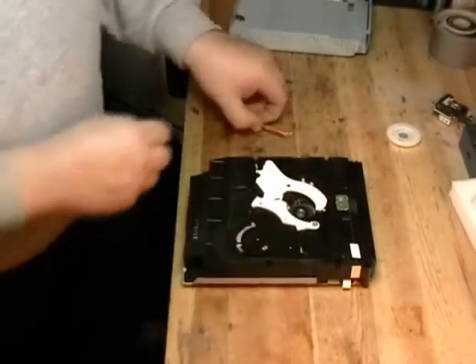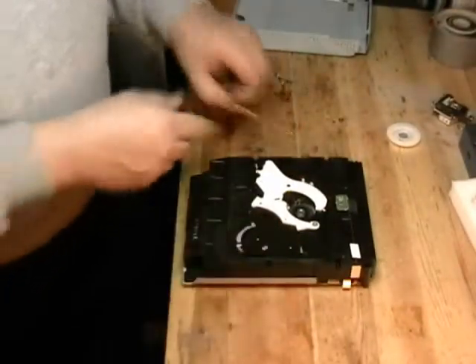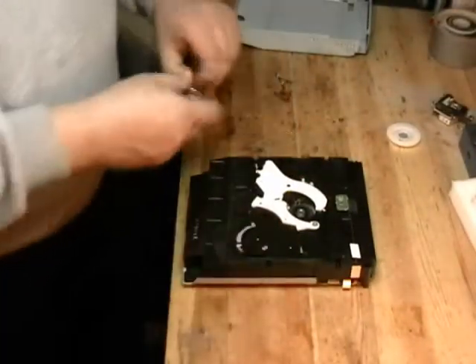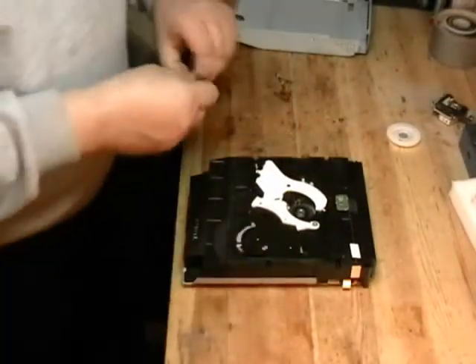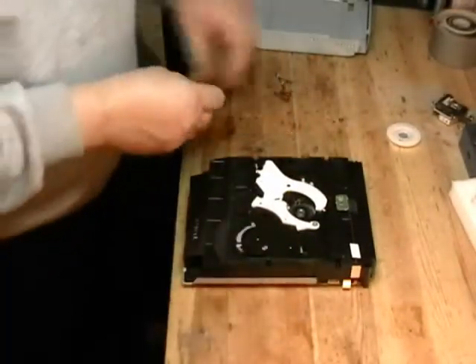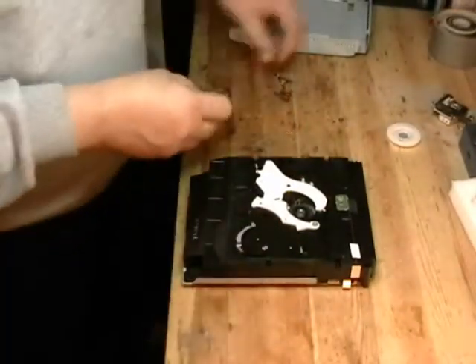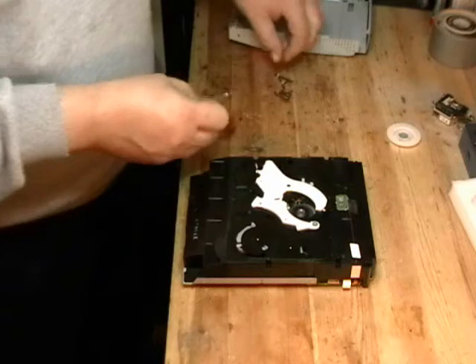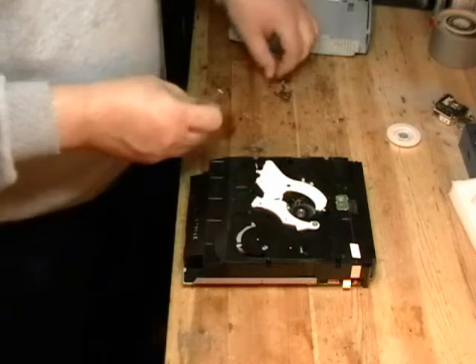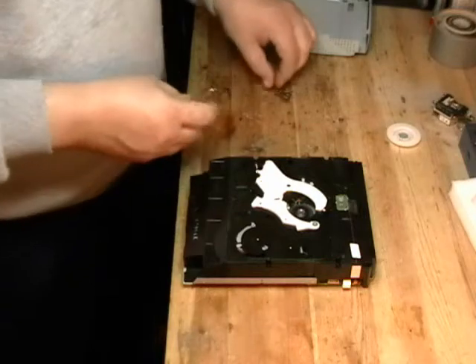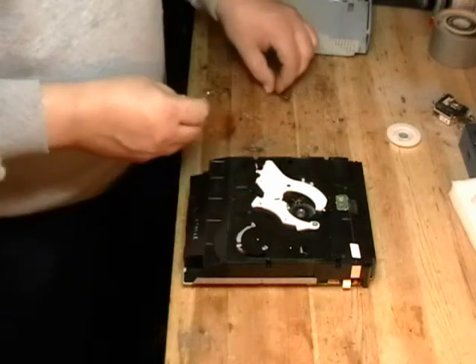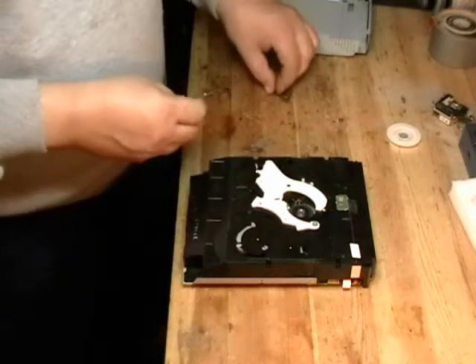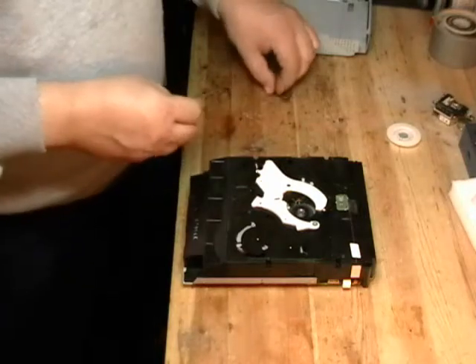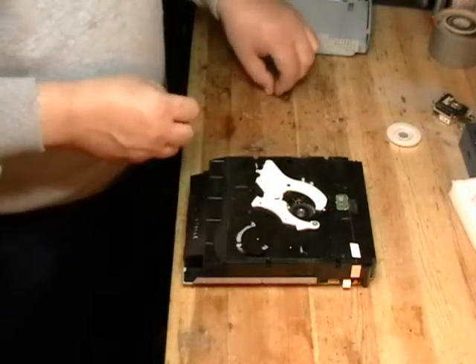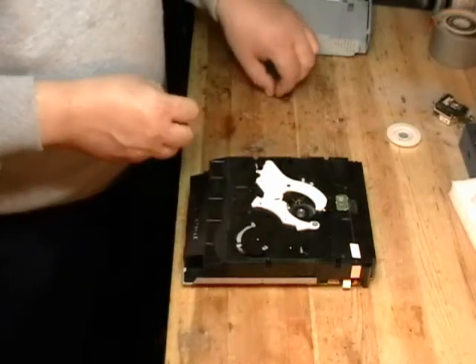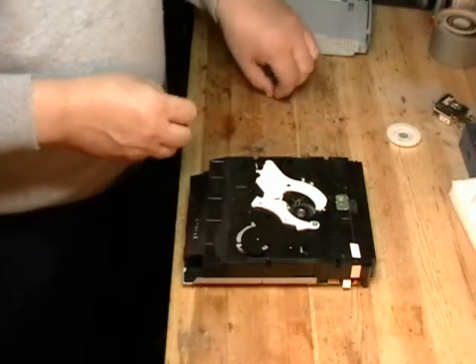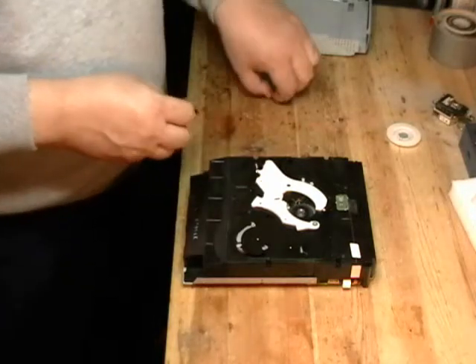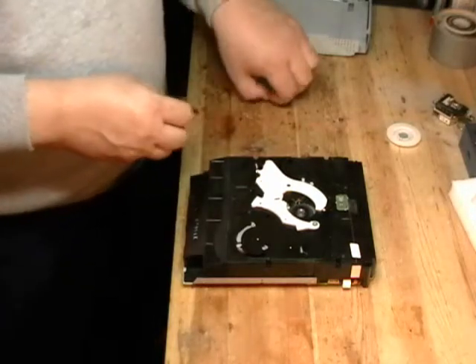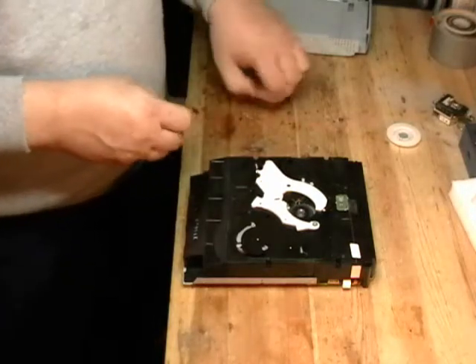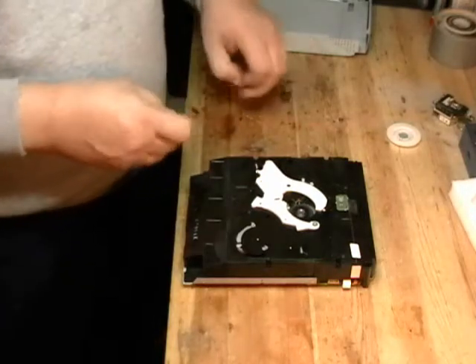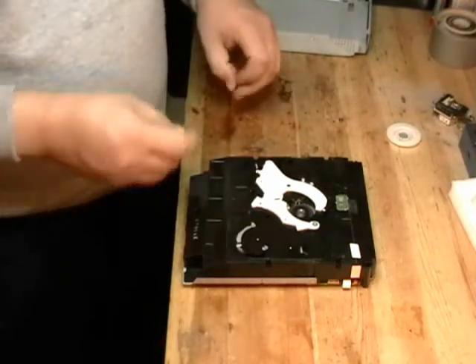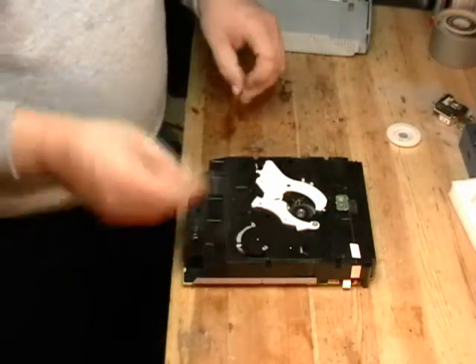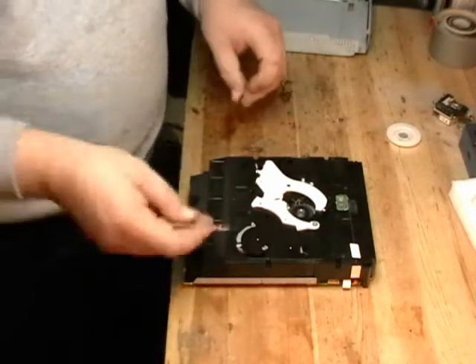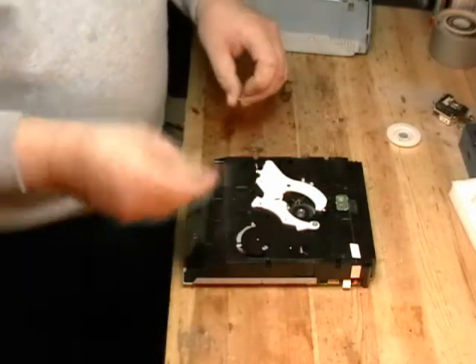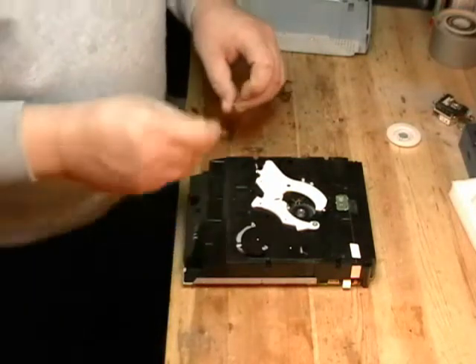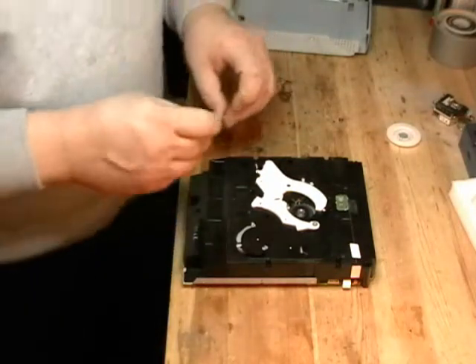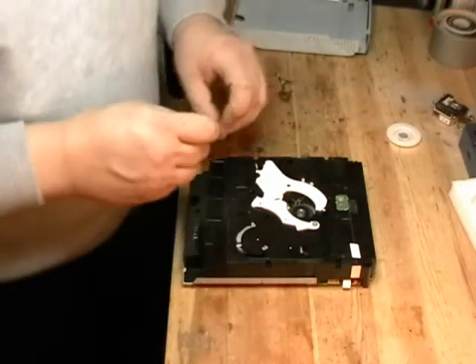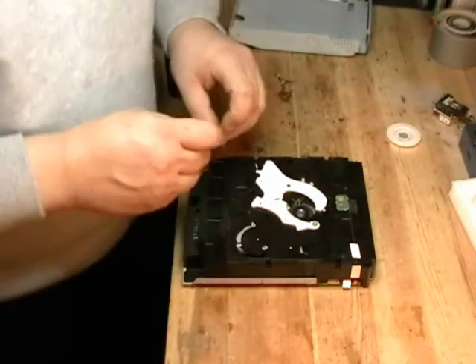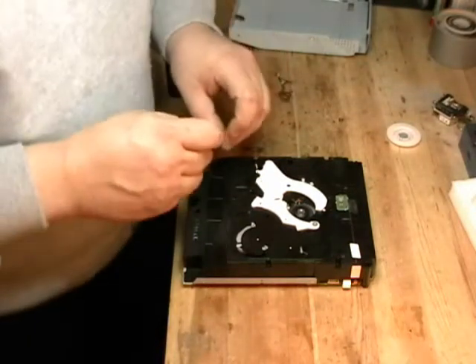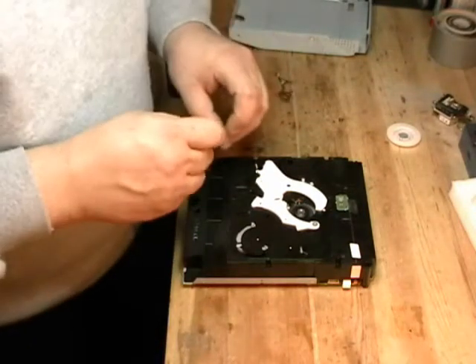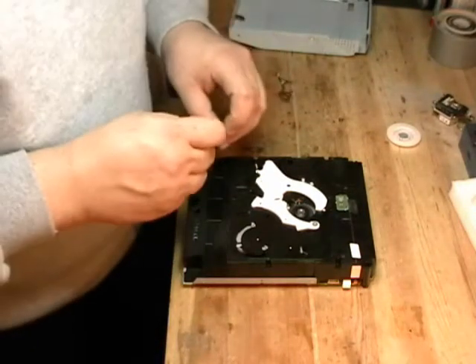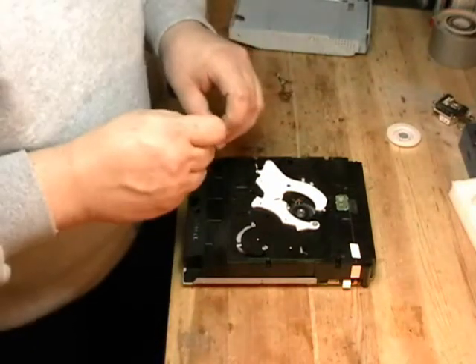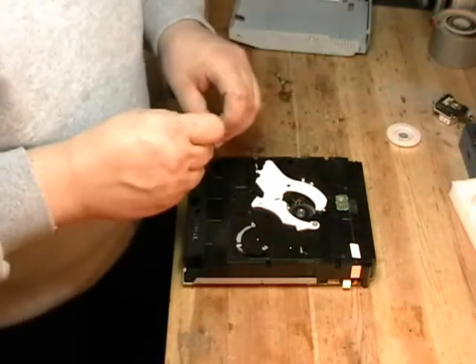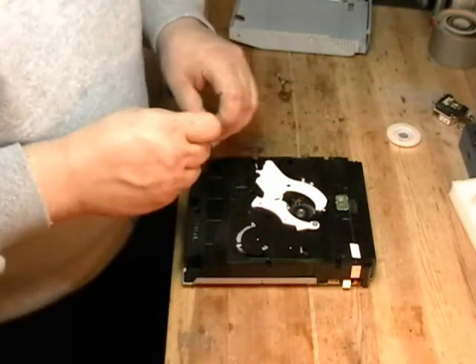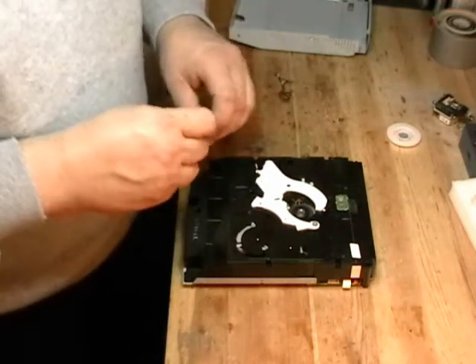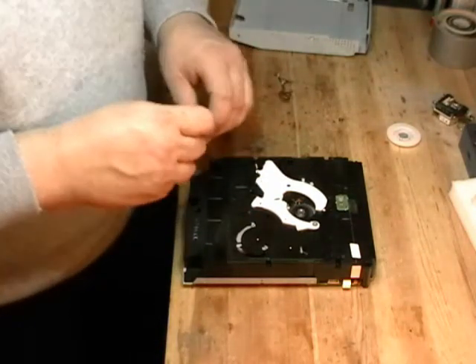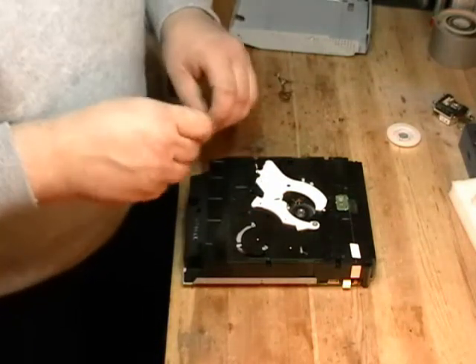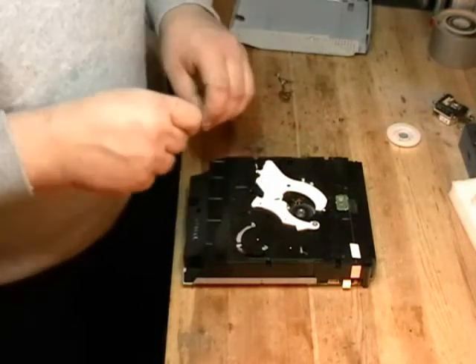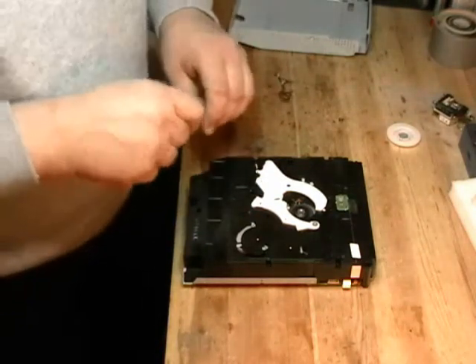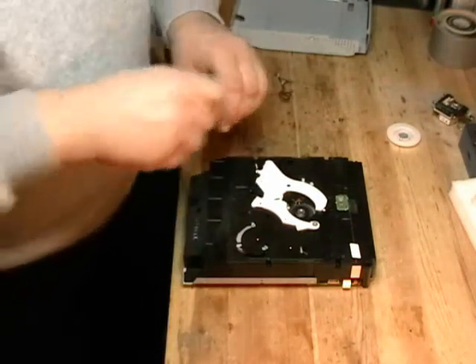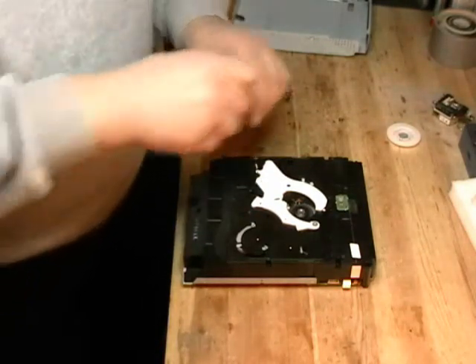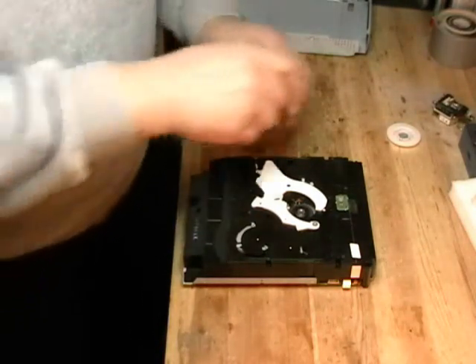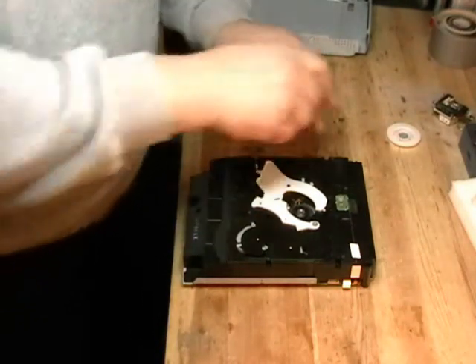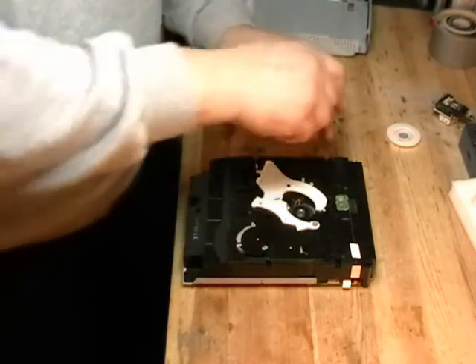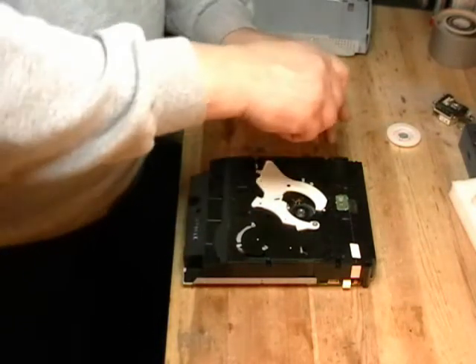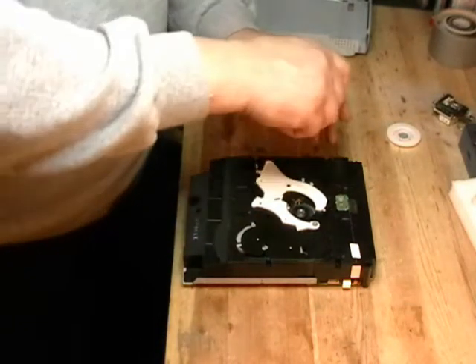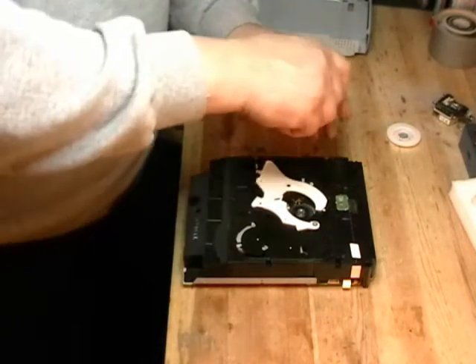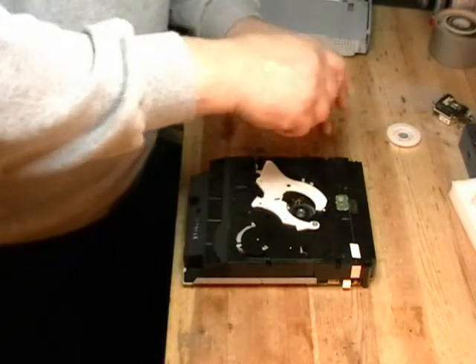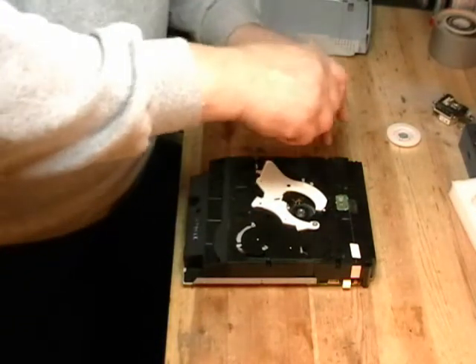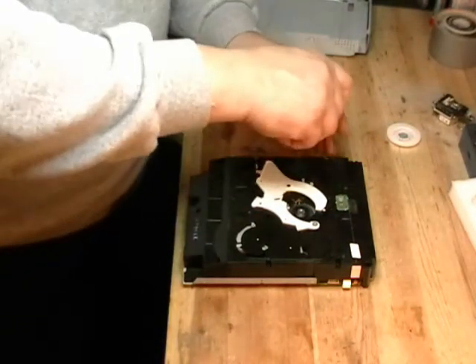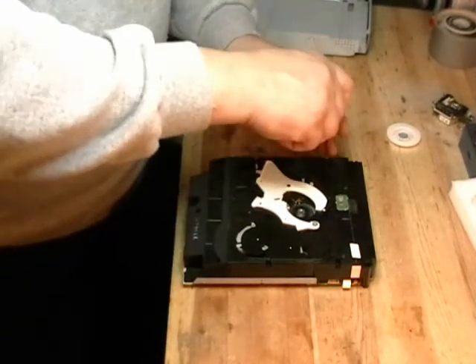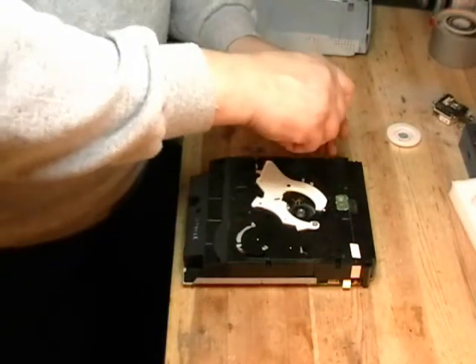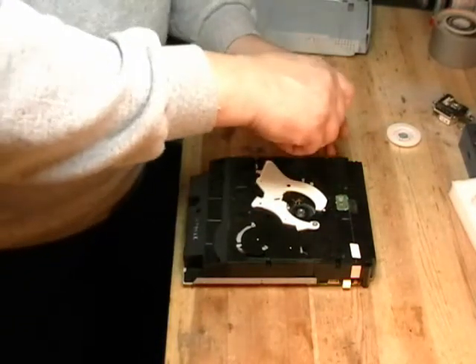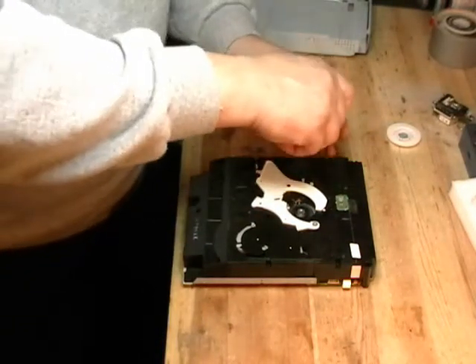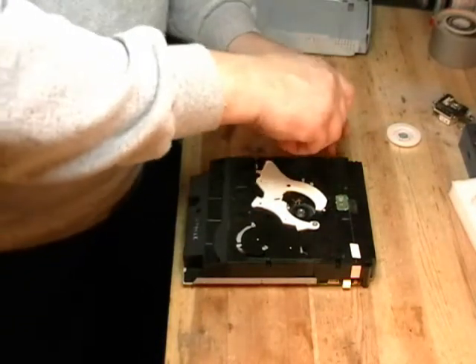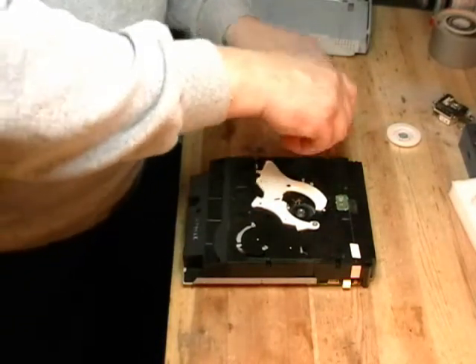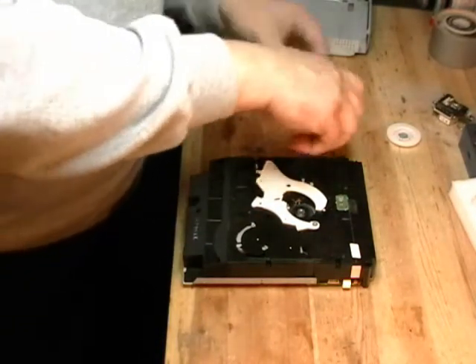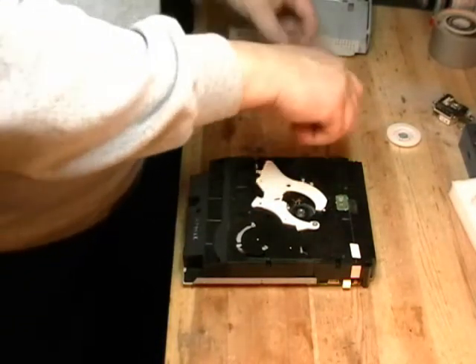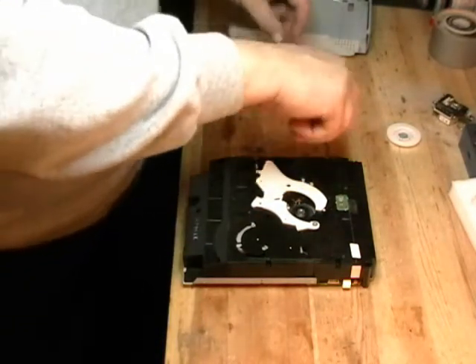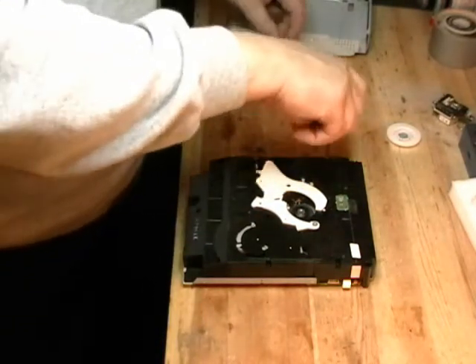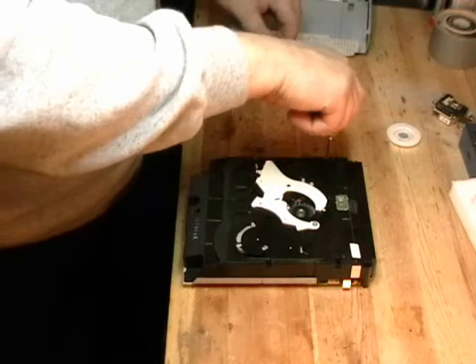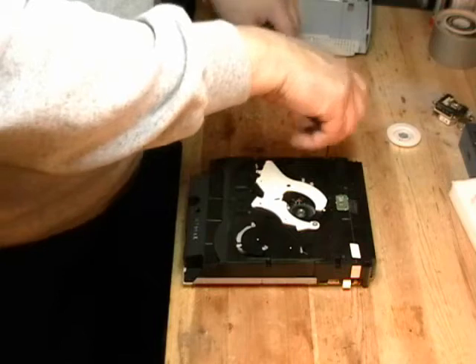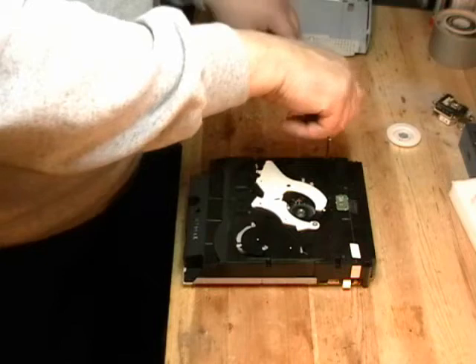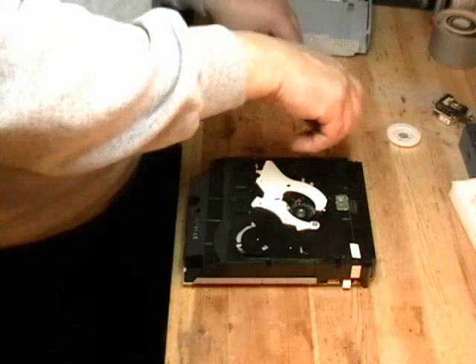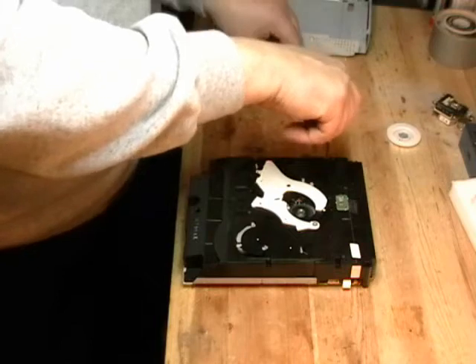If you have any issues with the drive not ejecting correctly or making clicking noises...